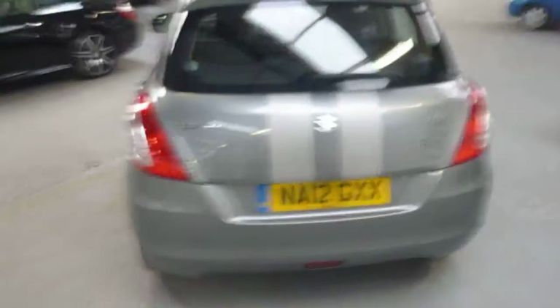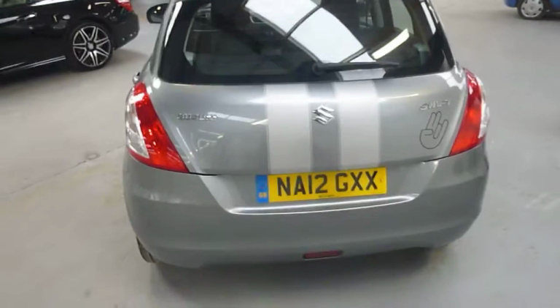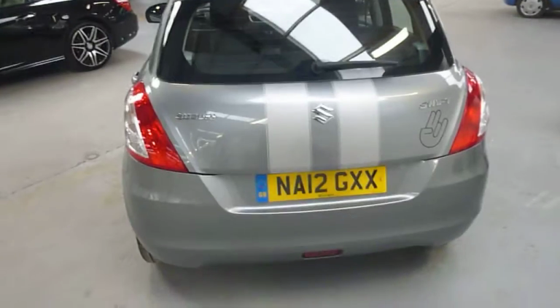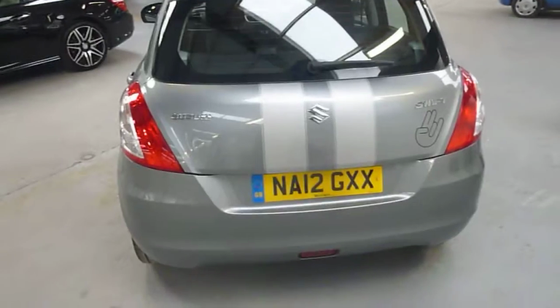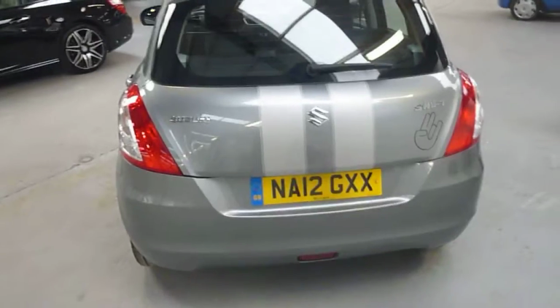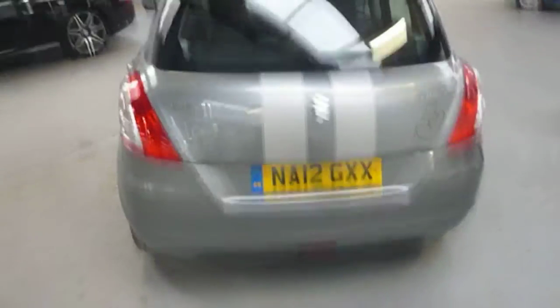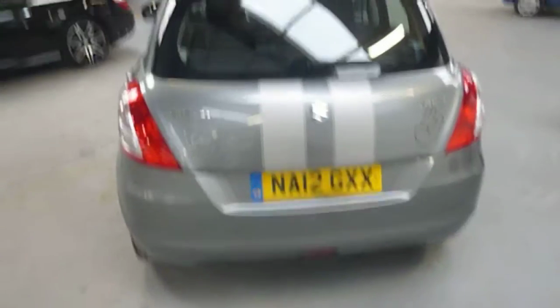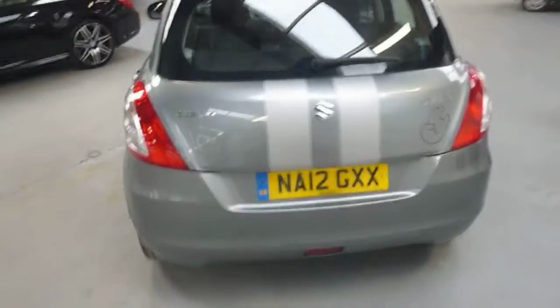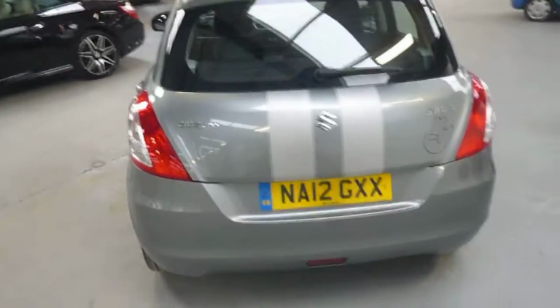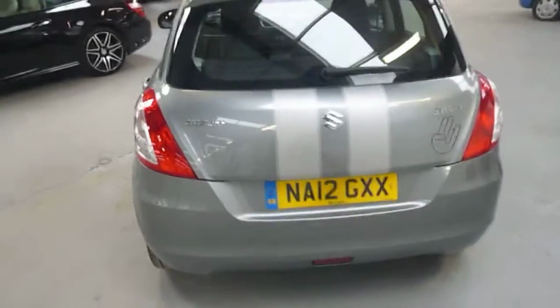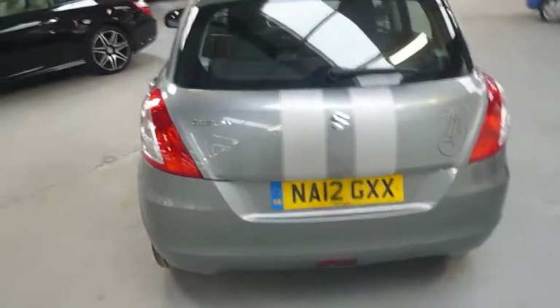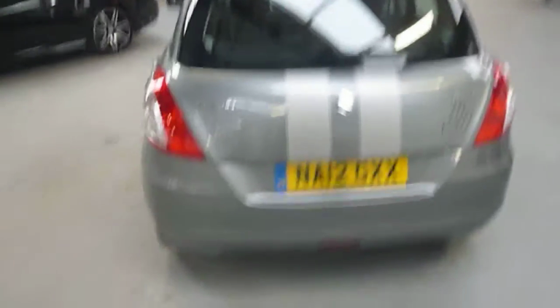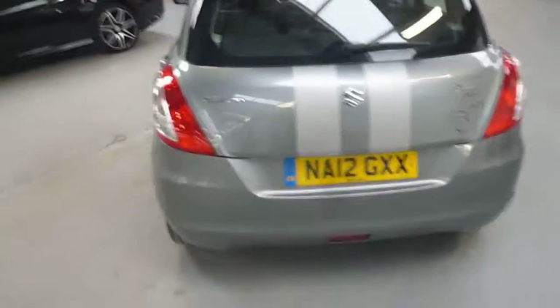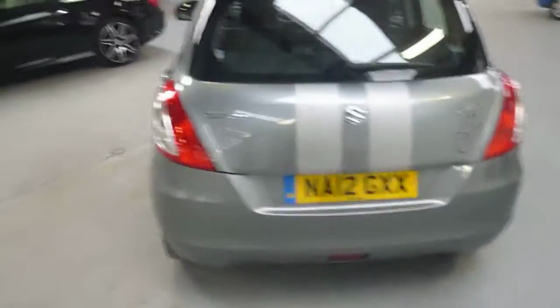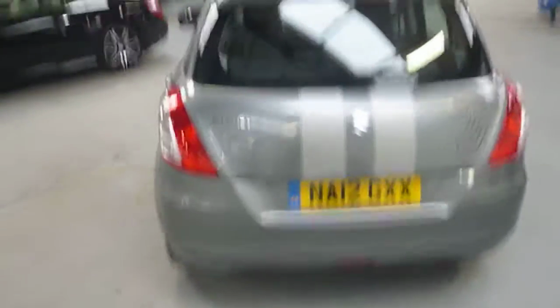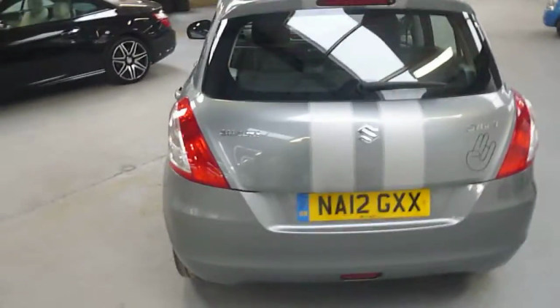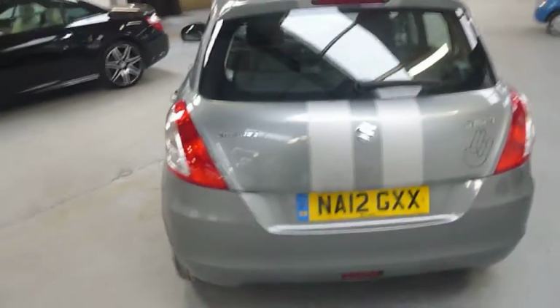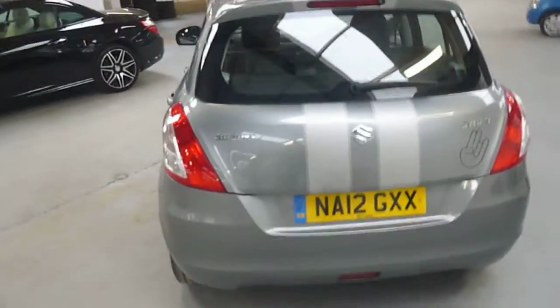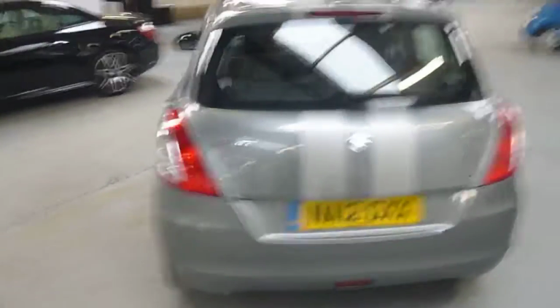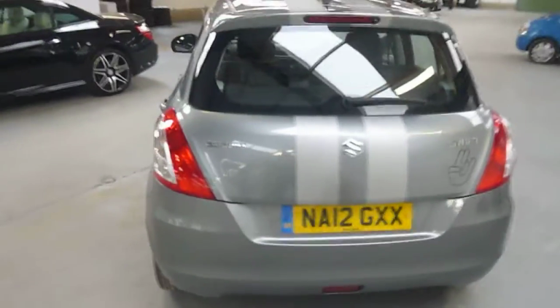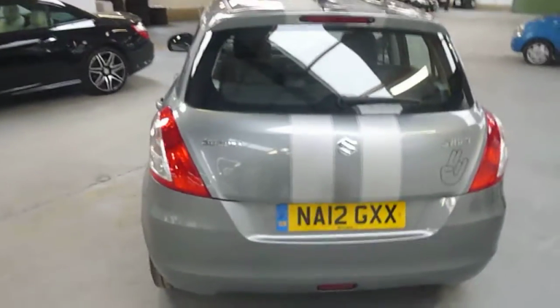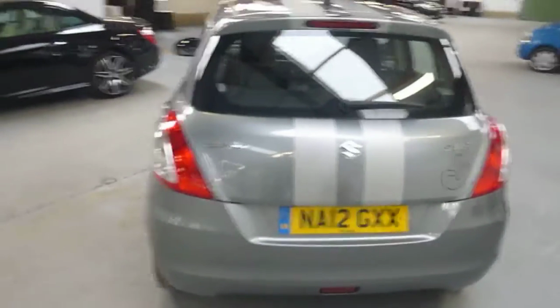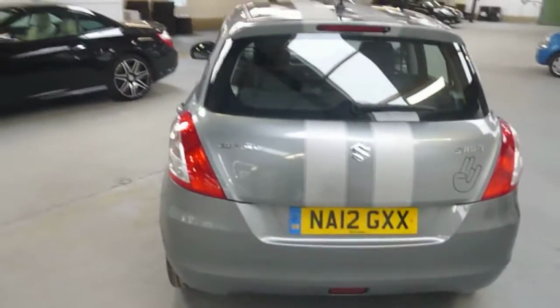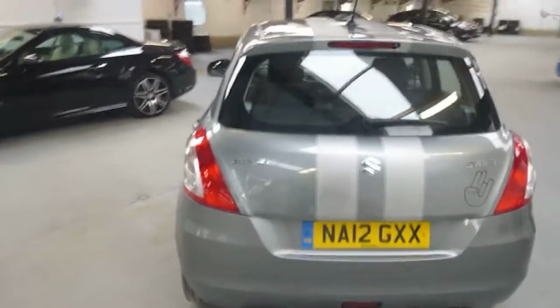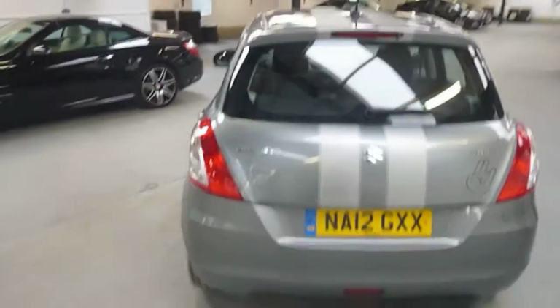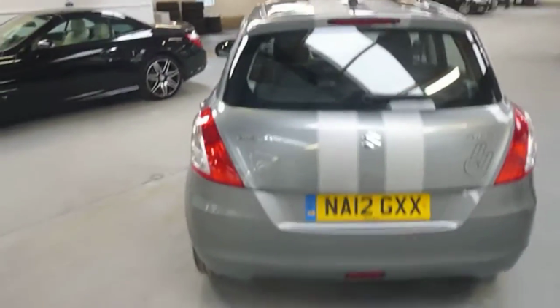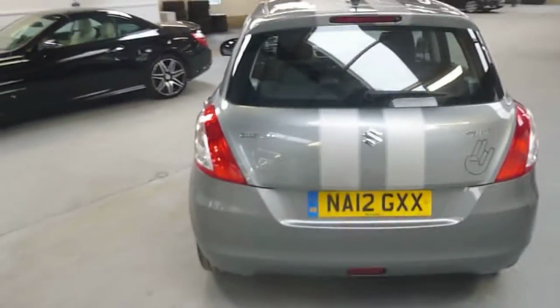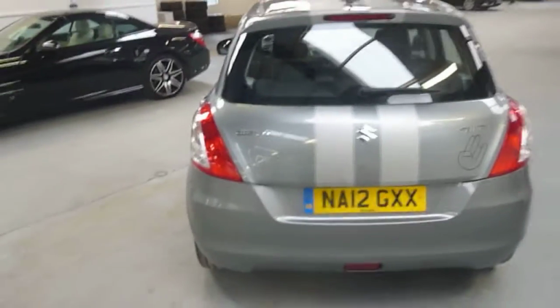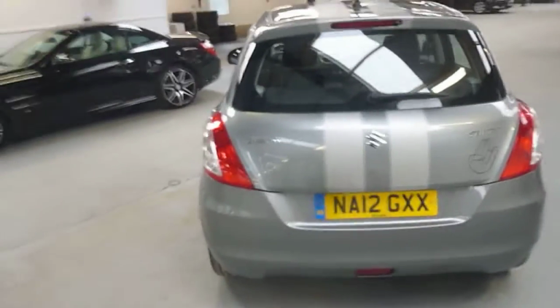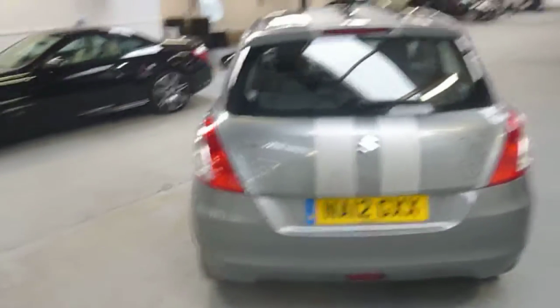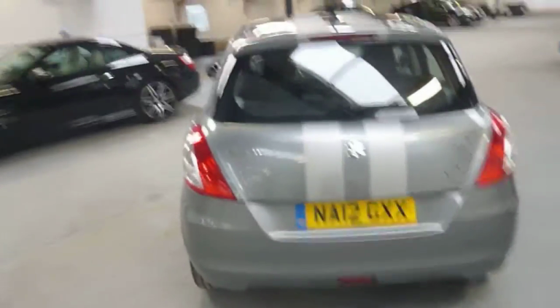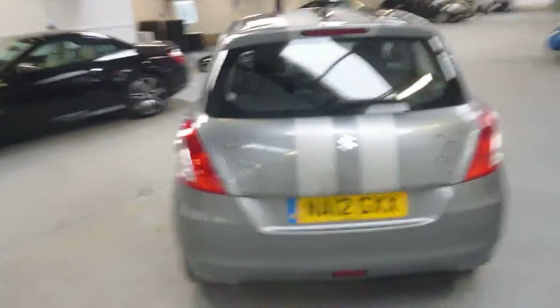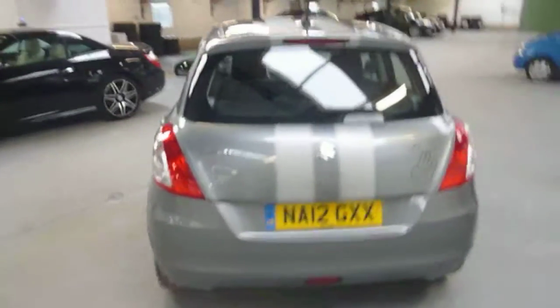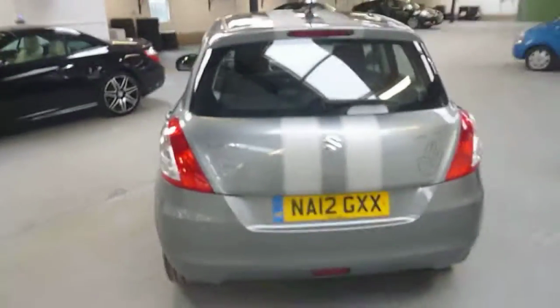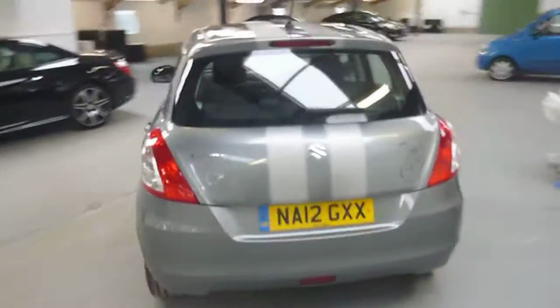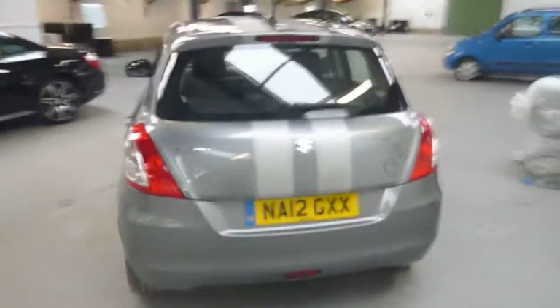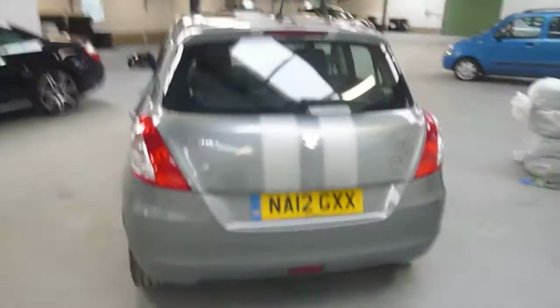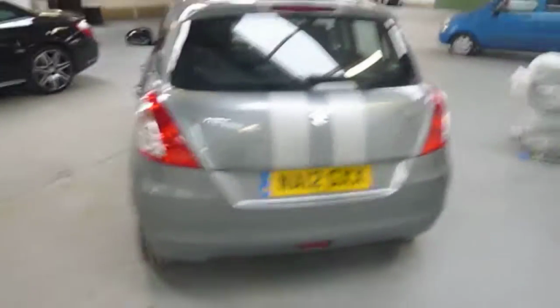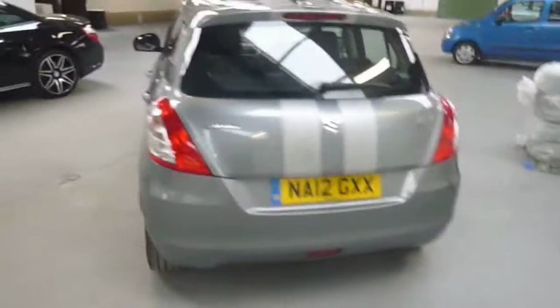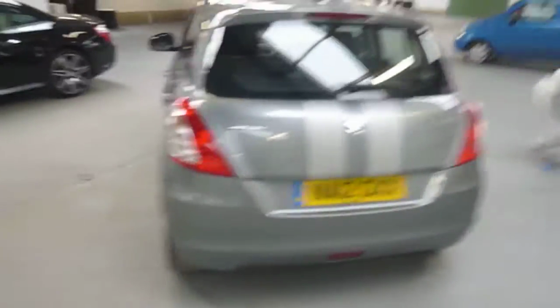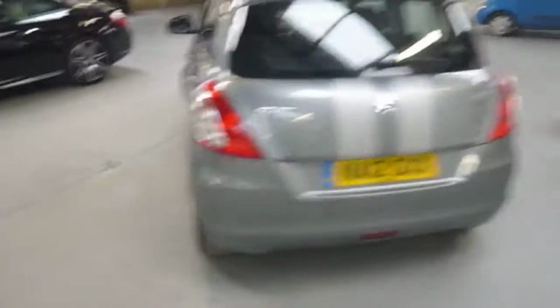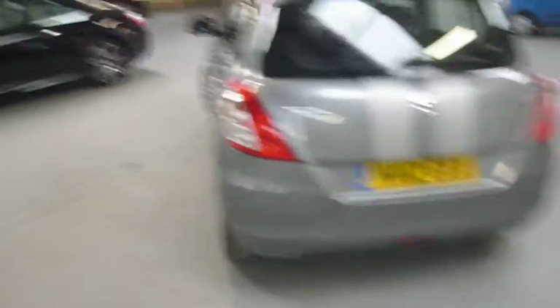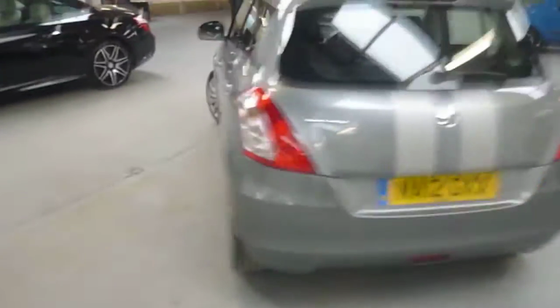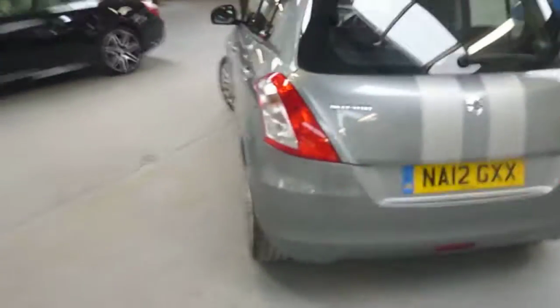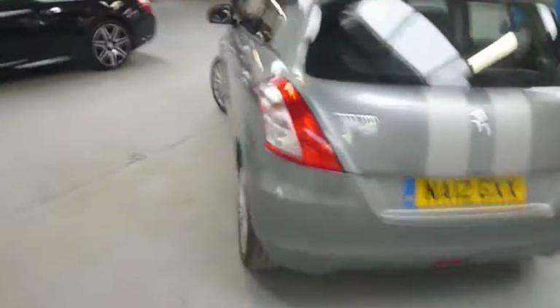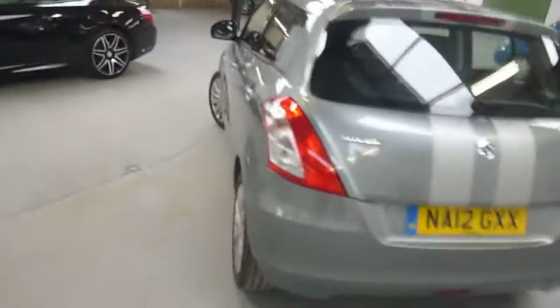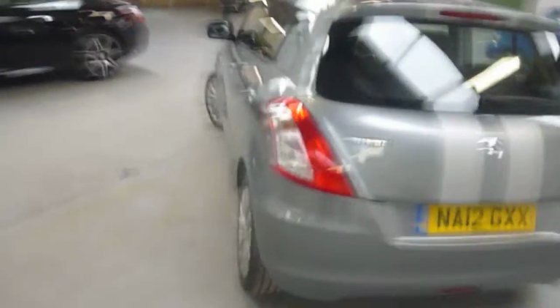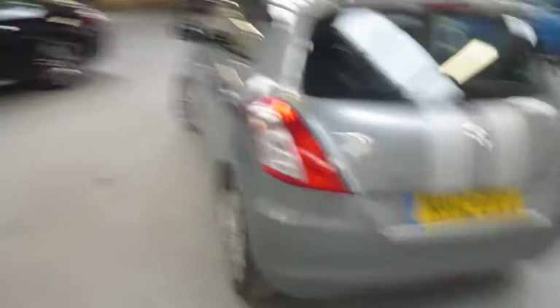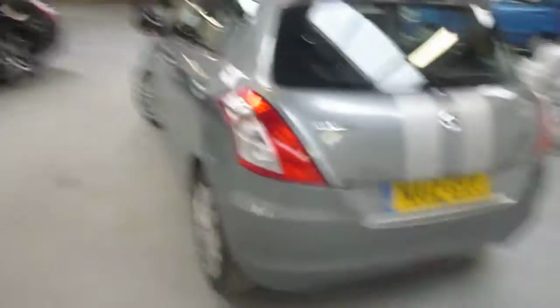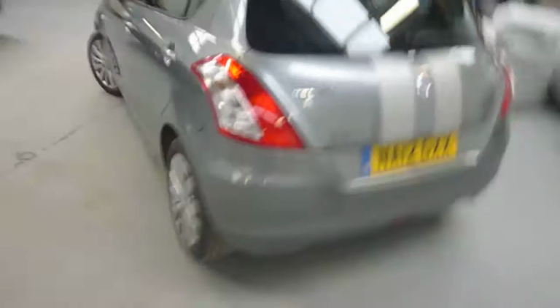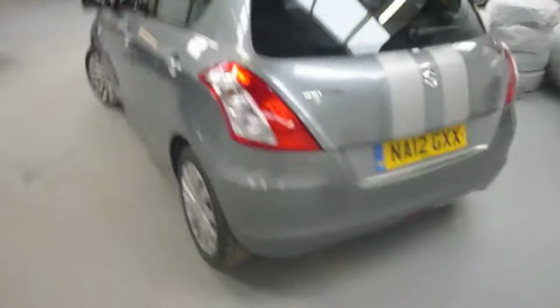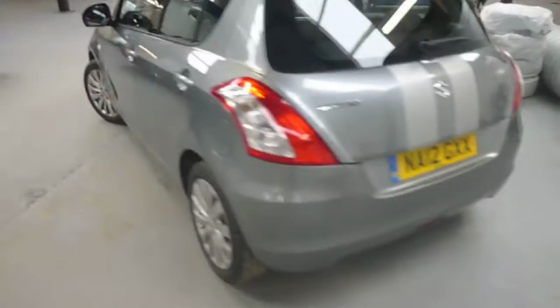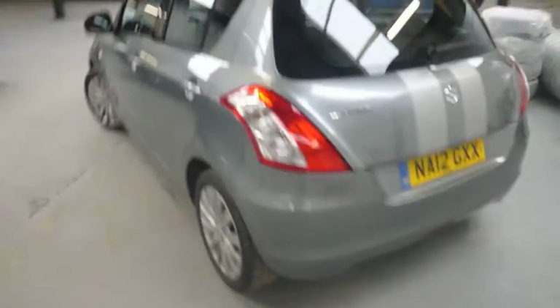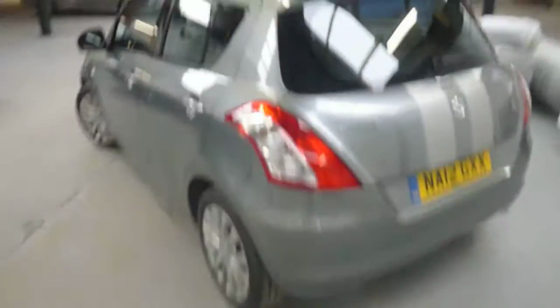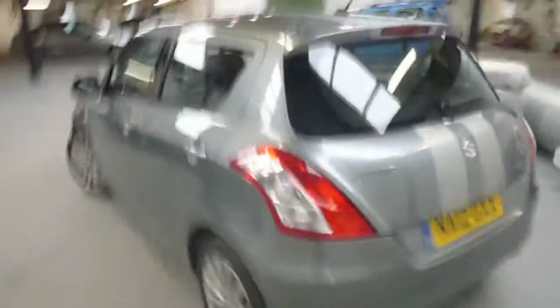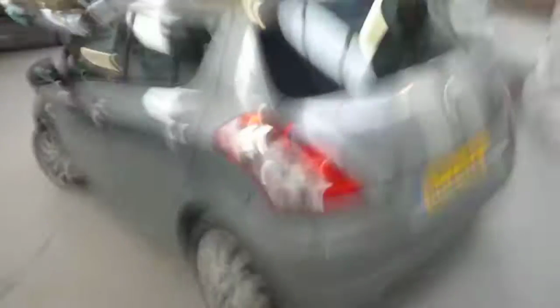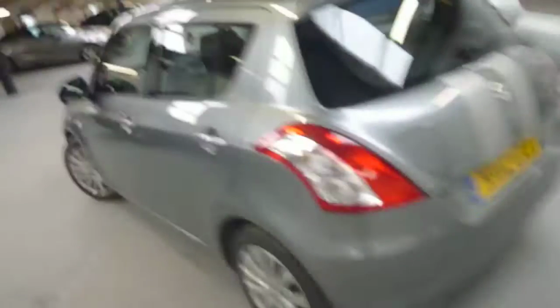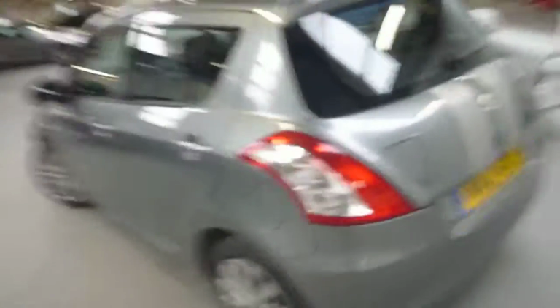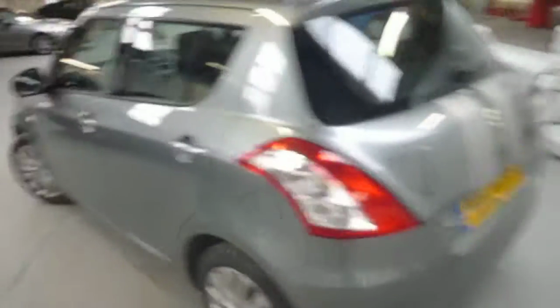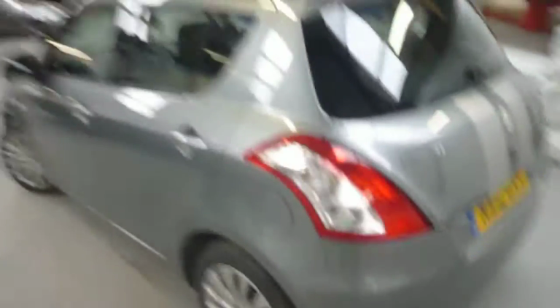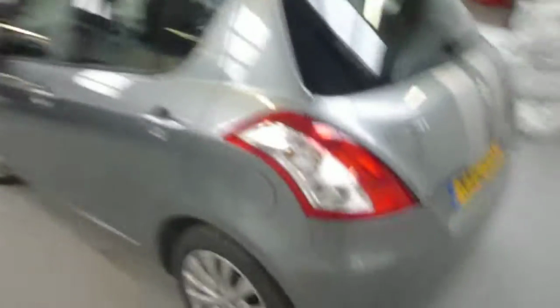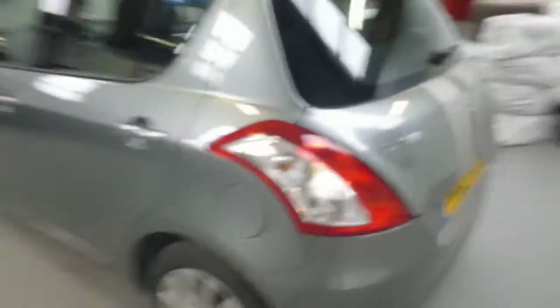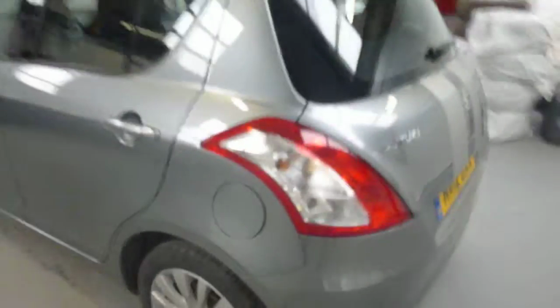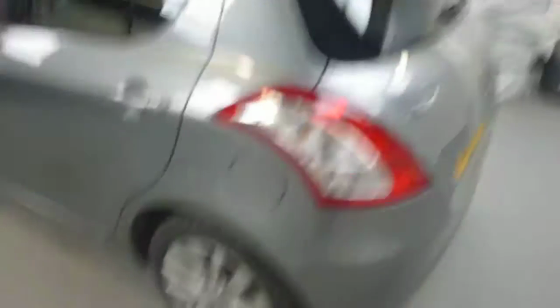Hello, it's Nick at Mercedes-Benz Harrogate. We've got a Suzuki Swift on a 12-plate. It's quite a bright car, this. We'll have a wander around.